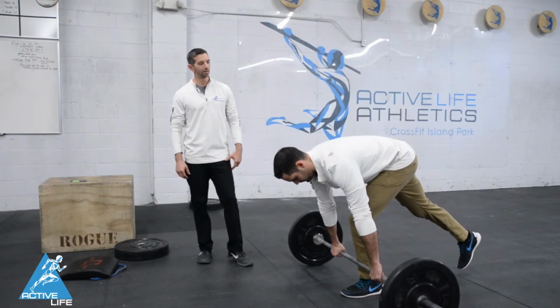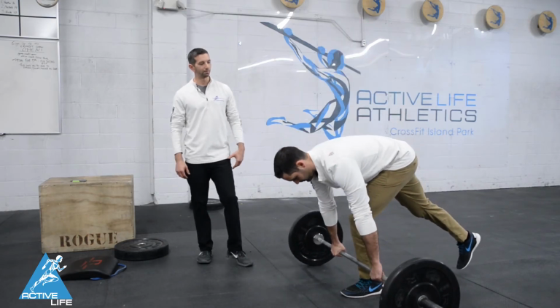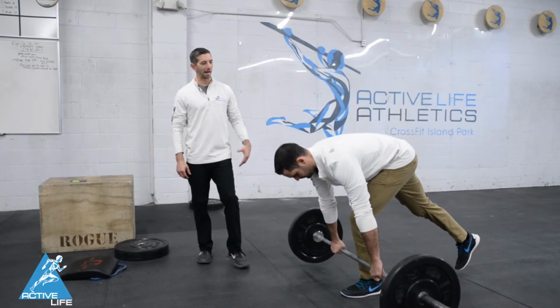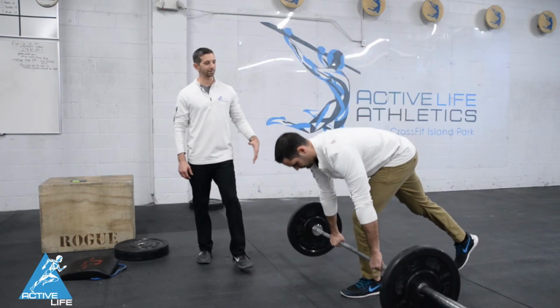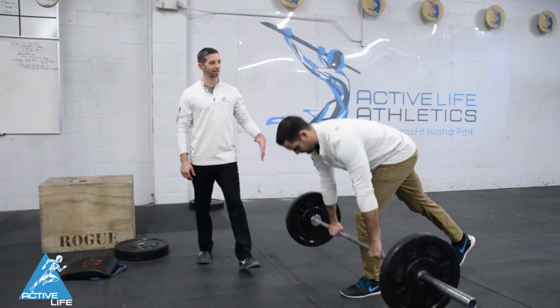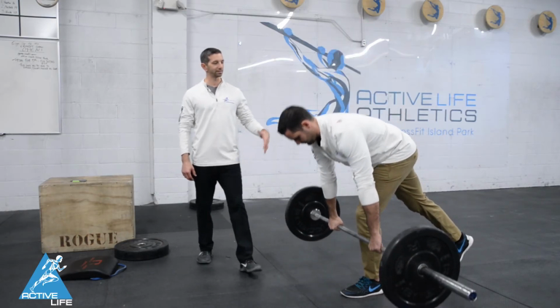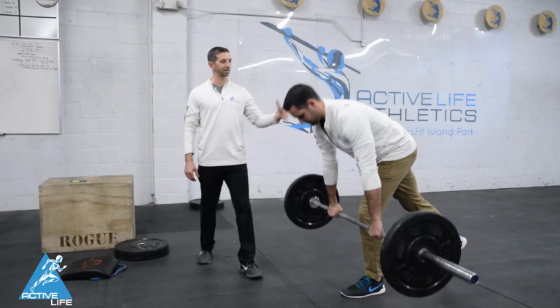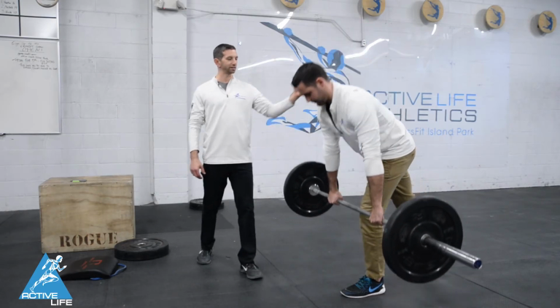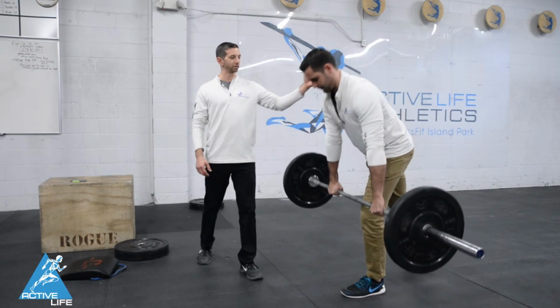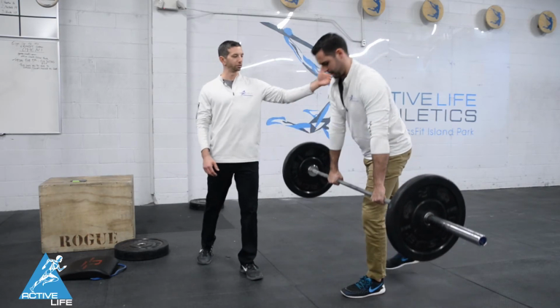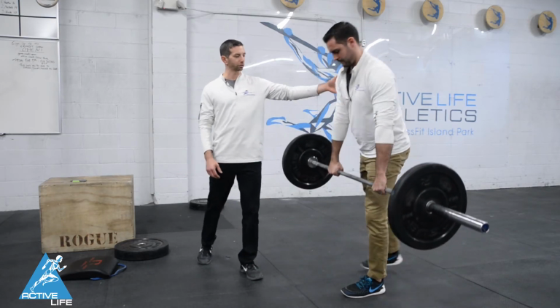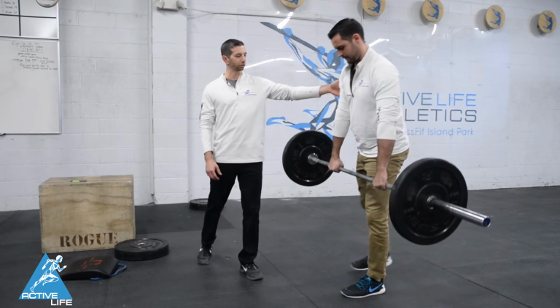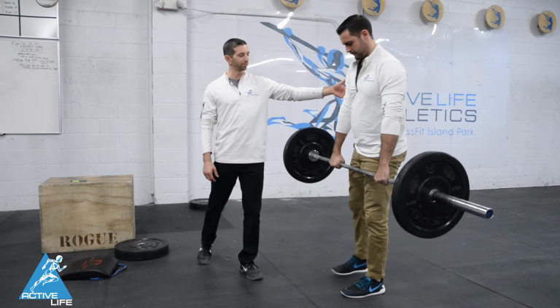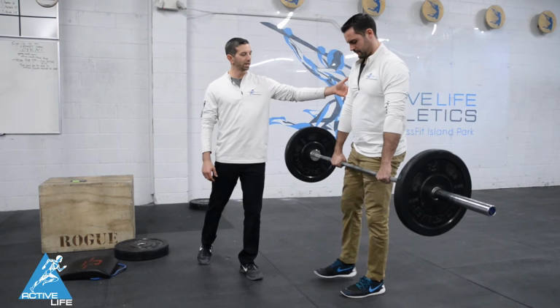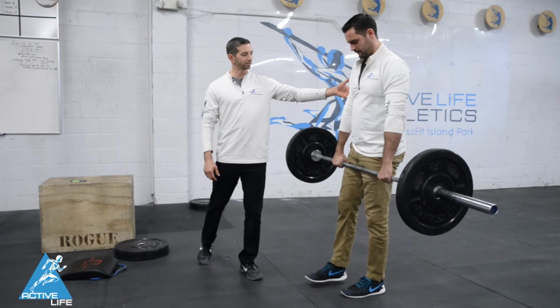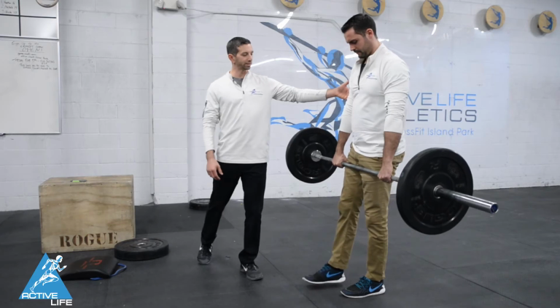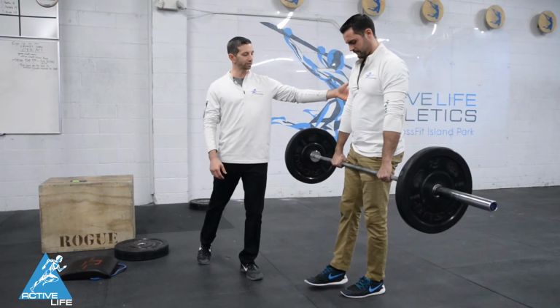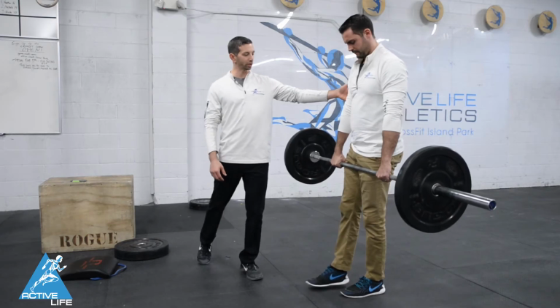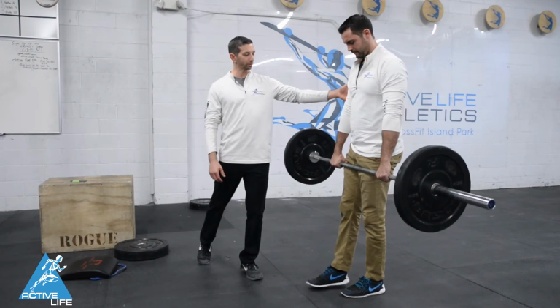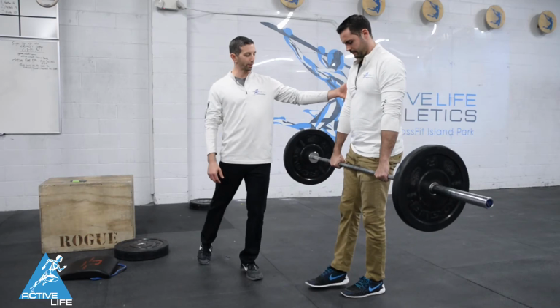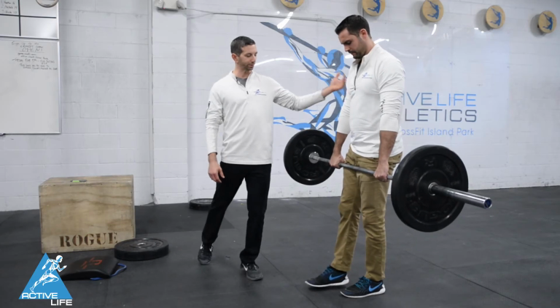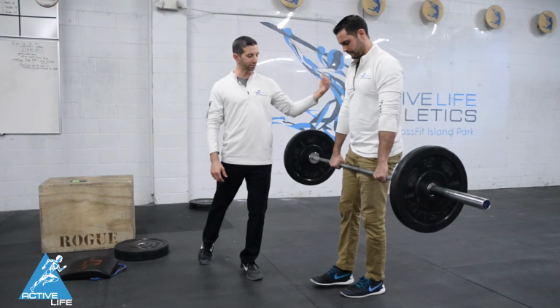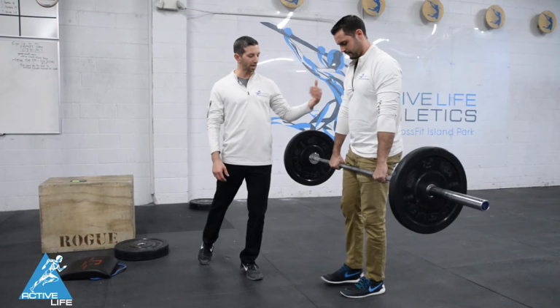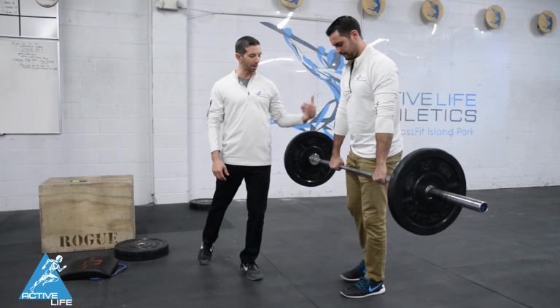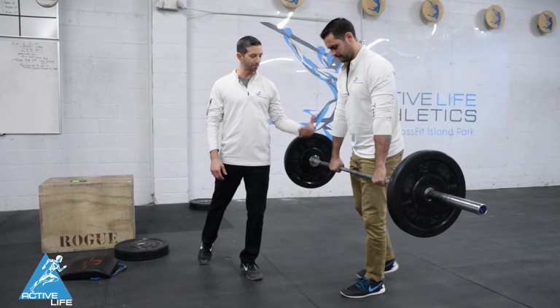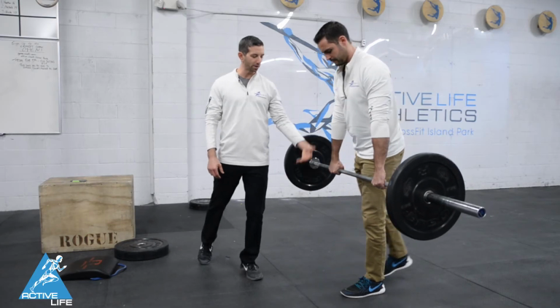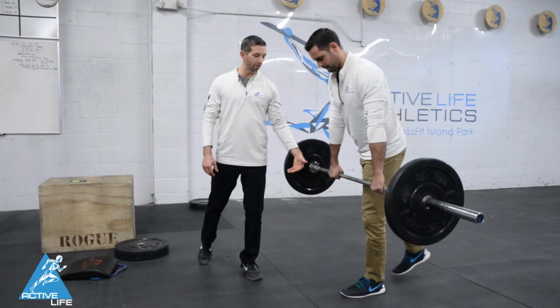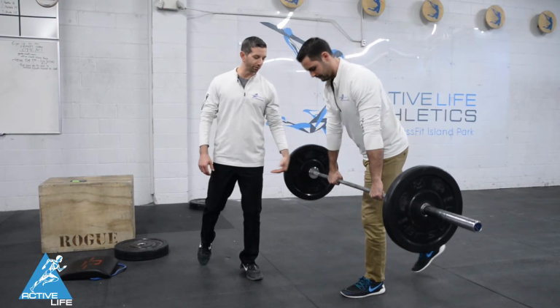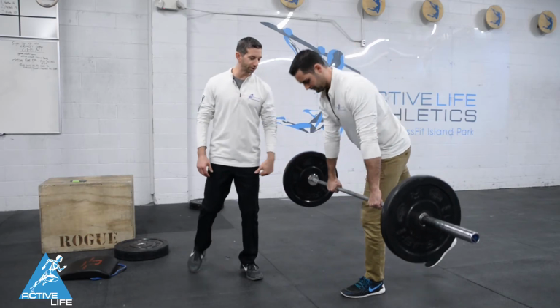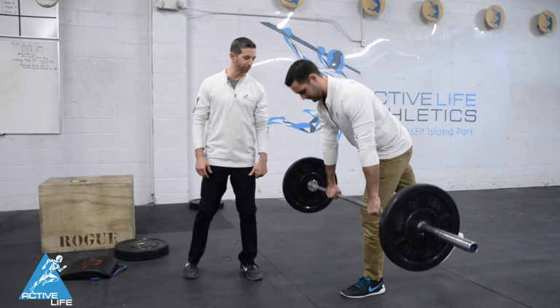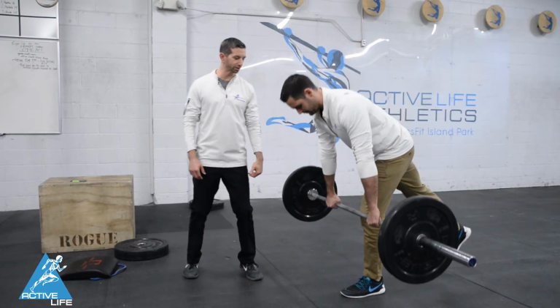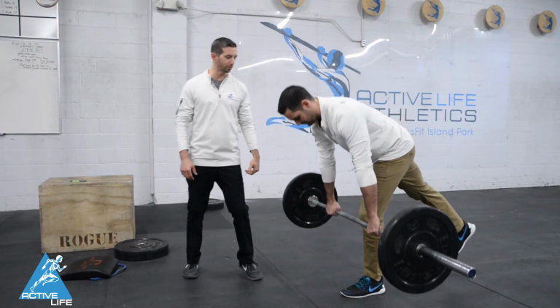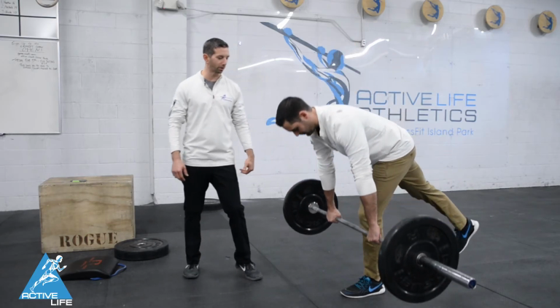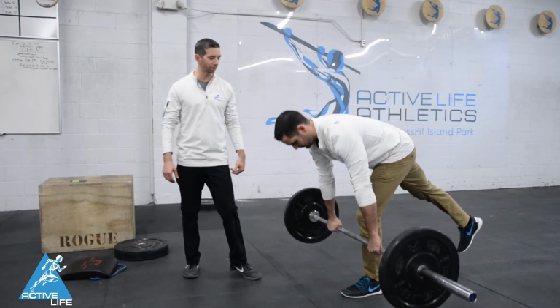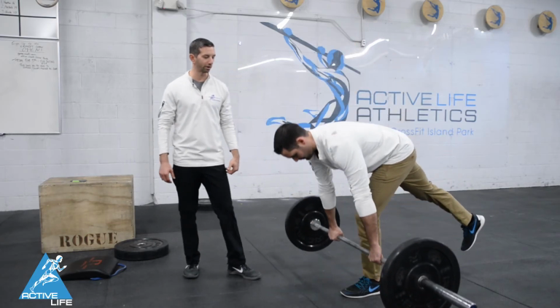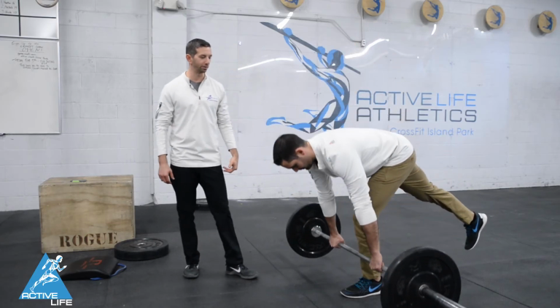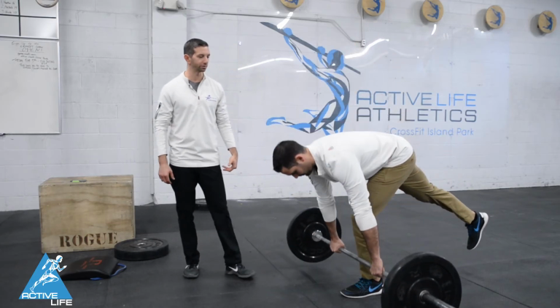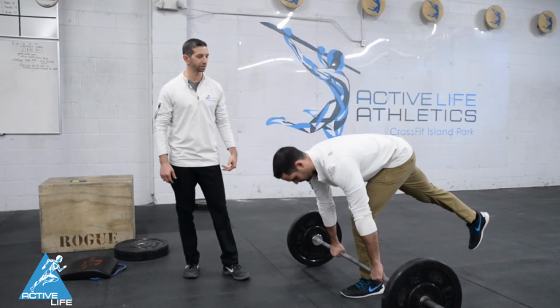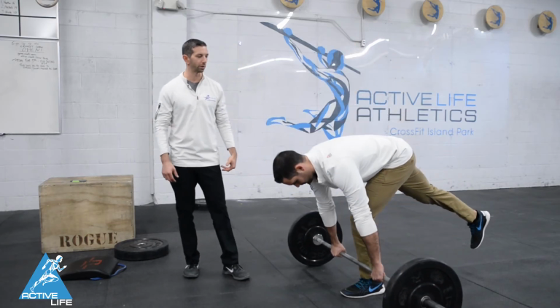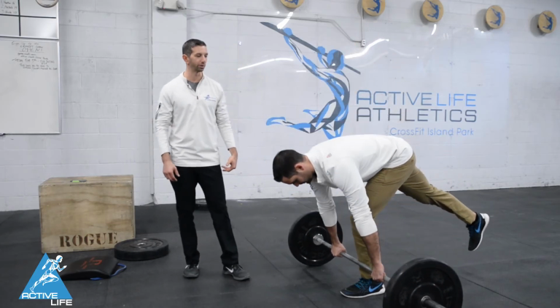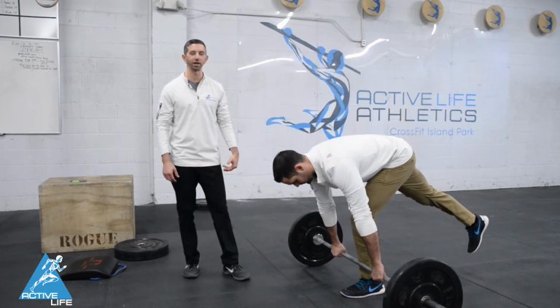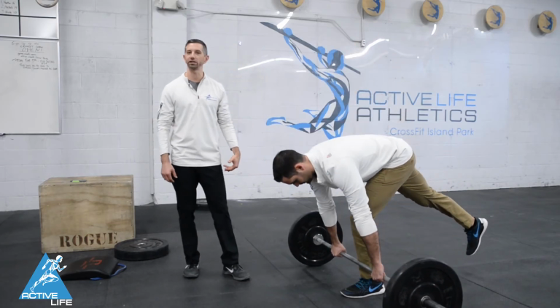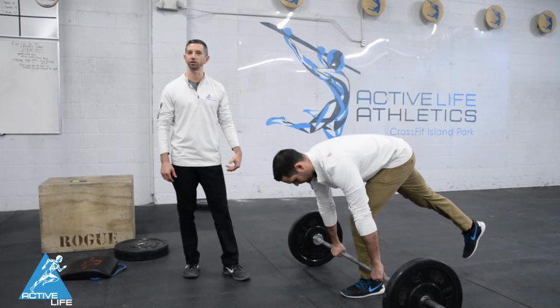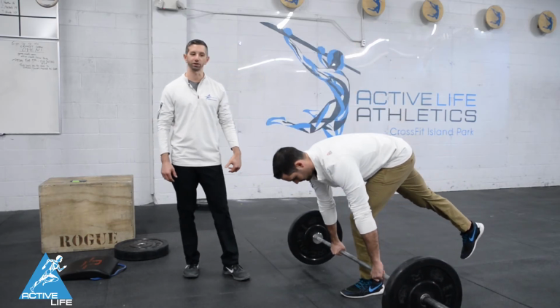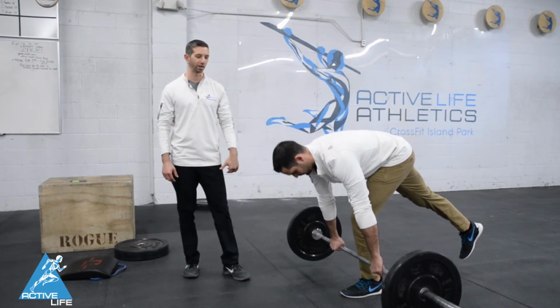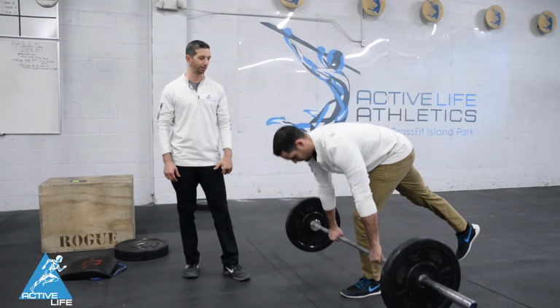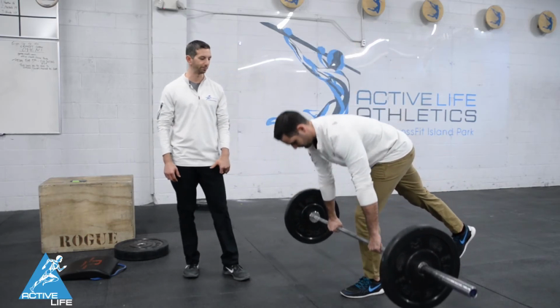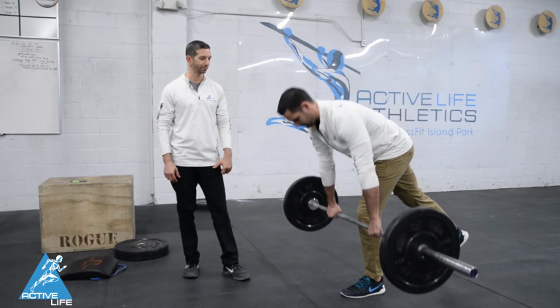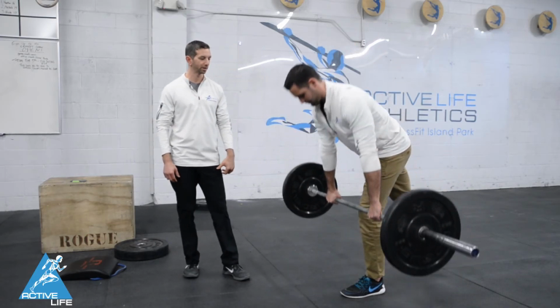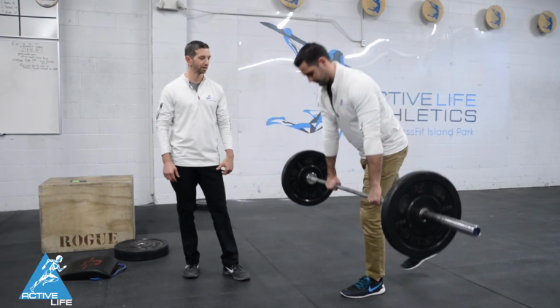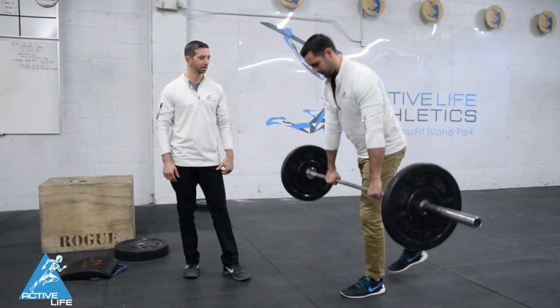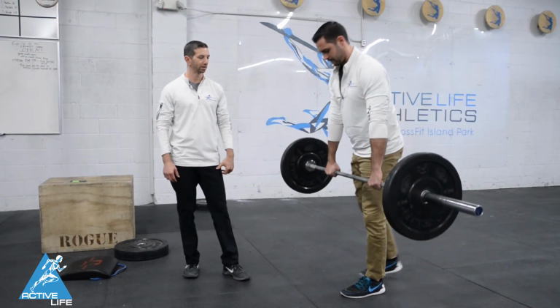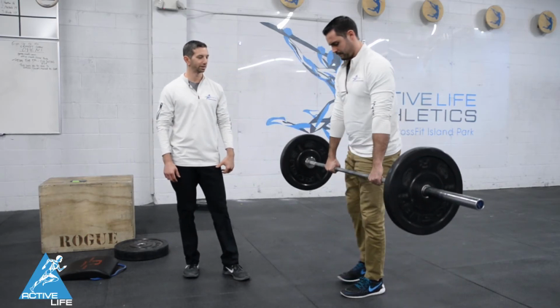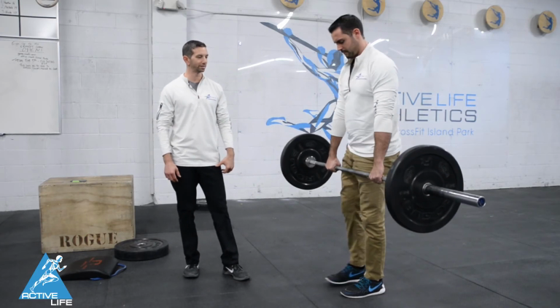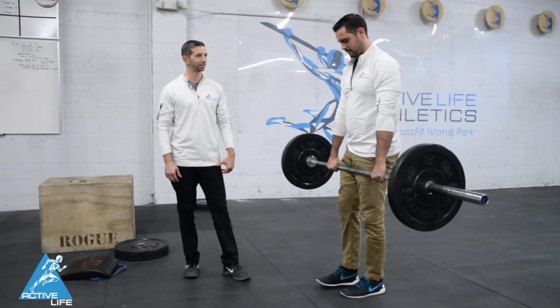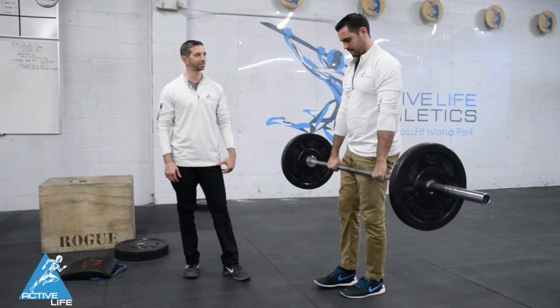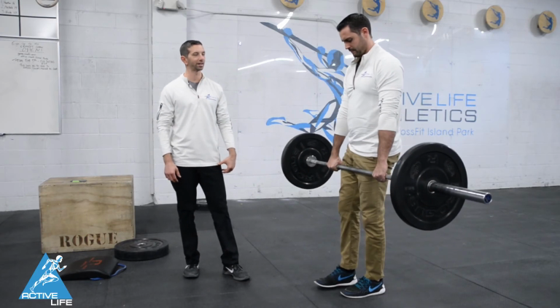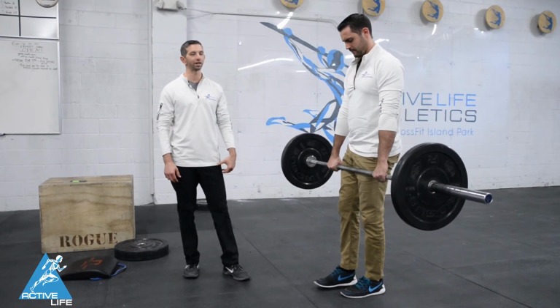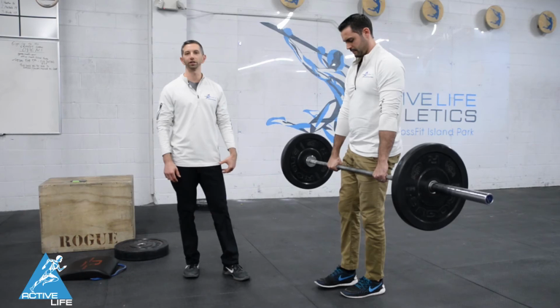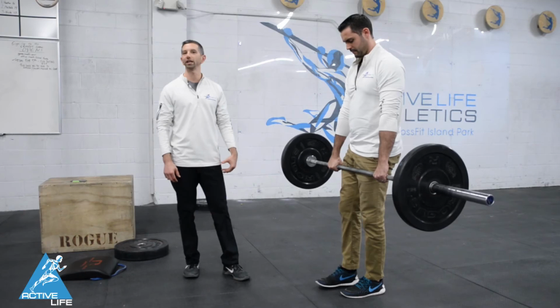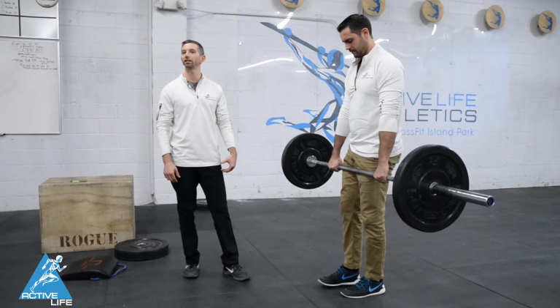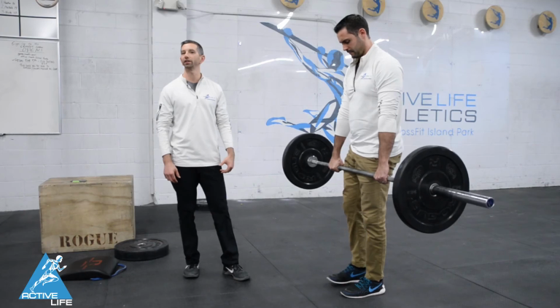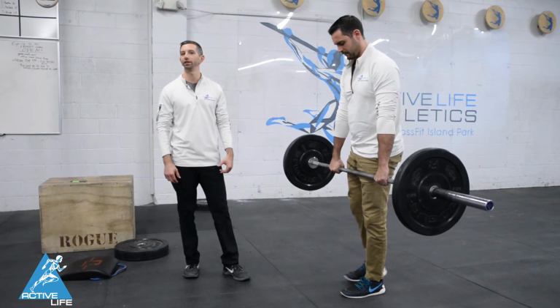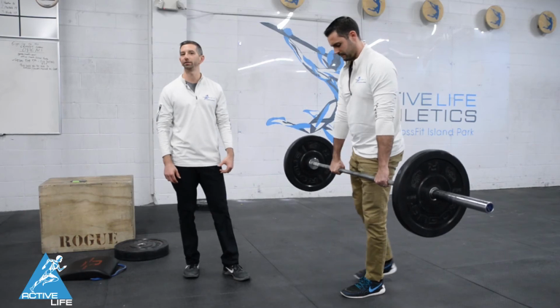Back stays nice and neutral, stands all the way up at the top, returns the bar to the ground slower than he stood it up. This is a single leg deadlift.